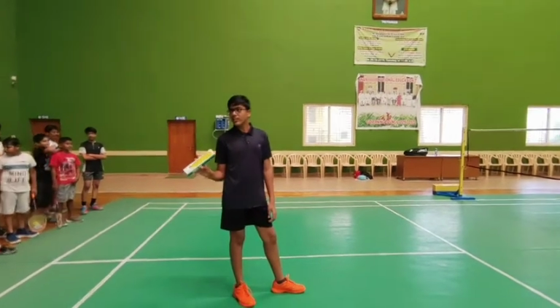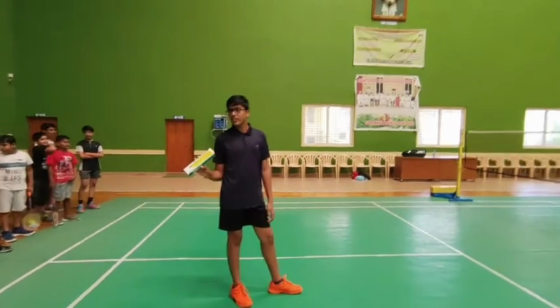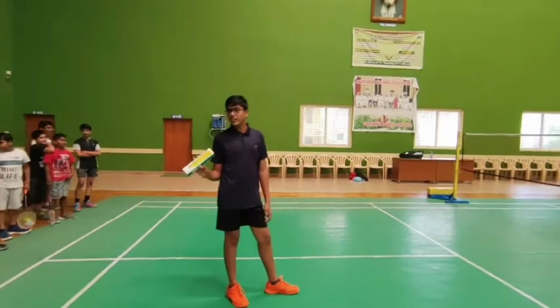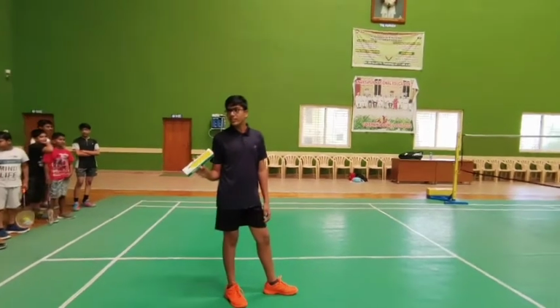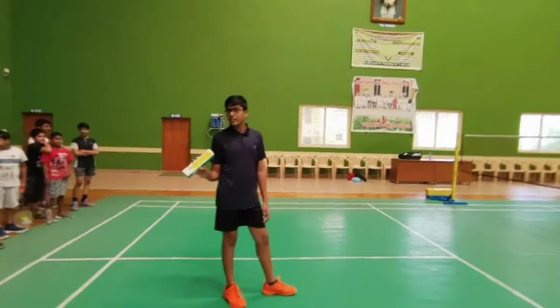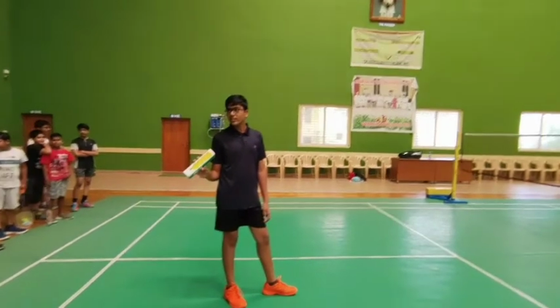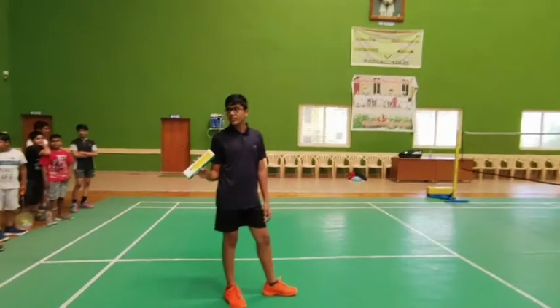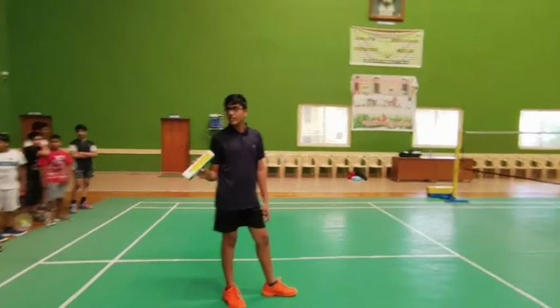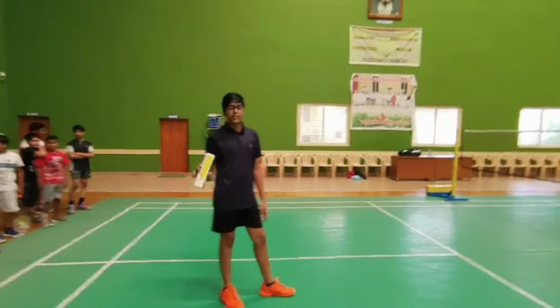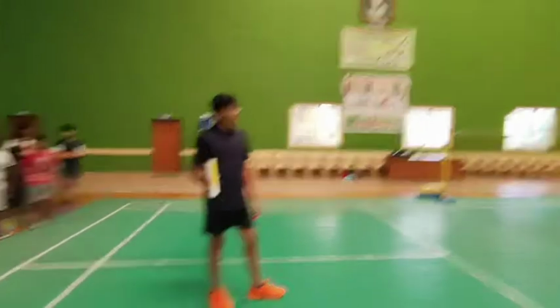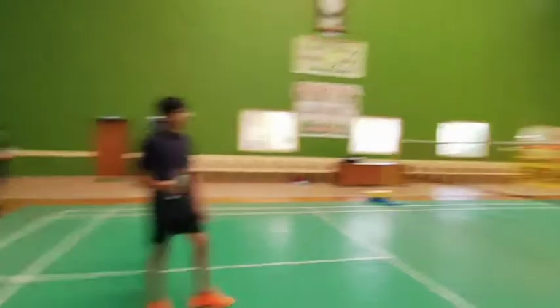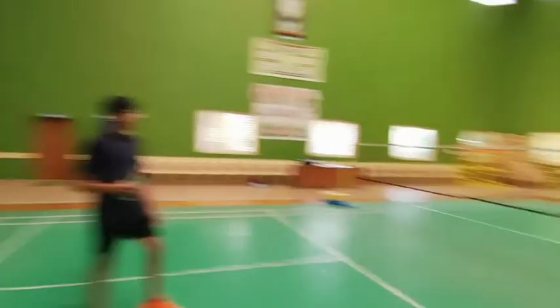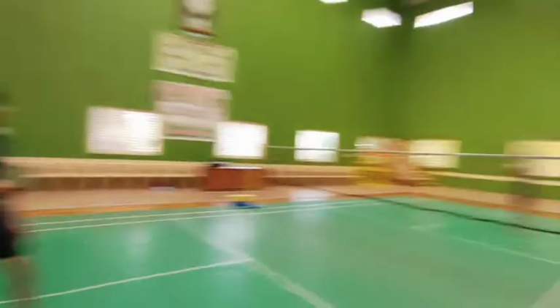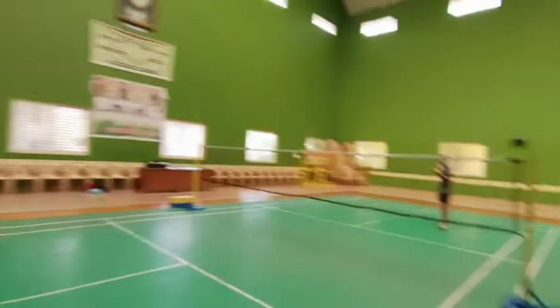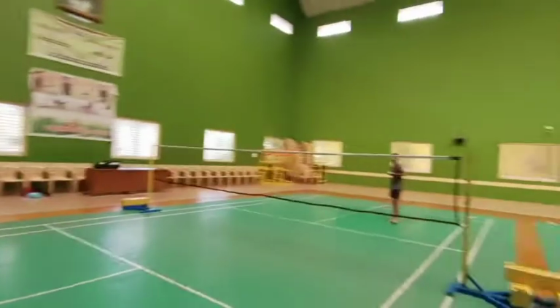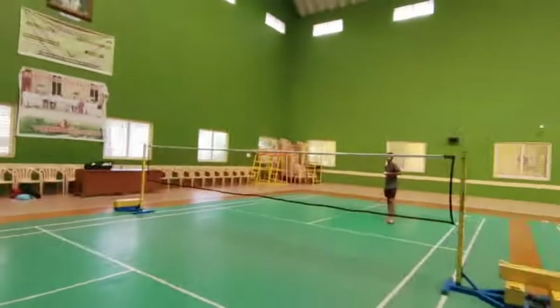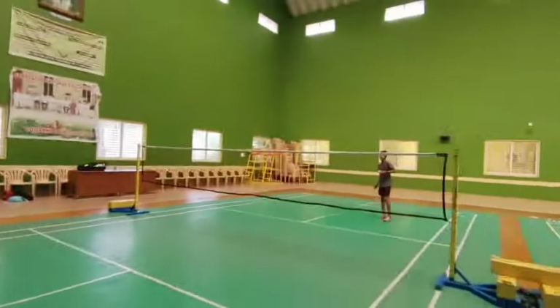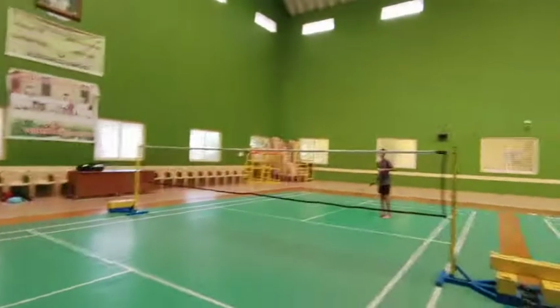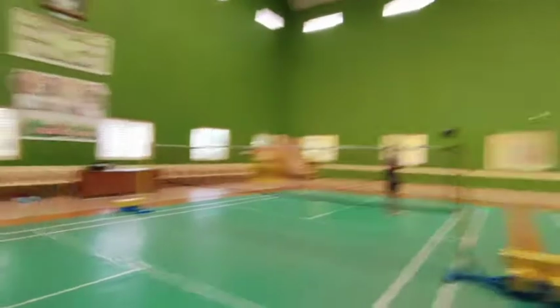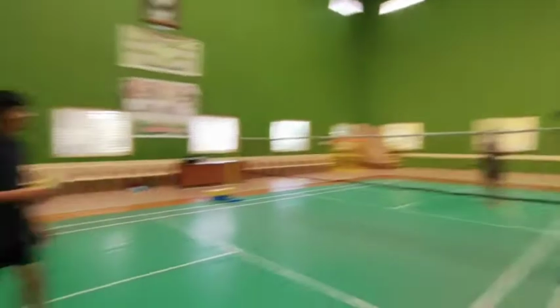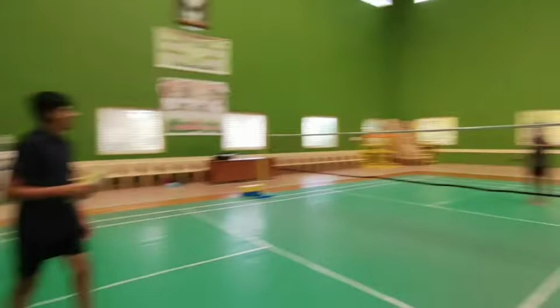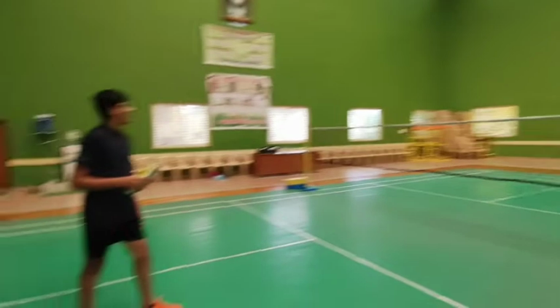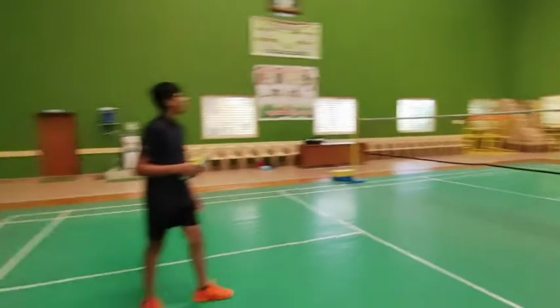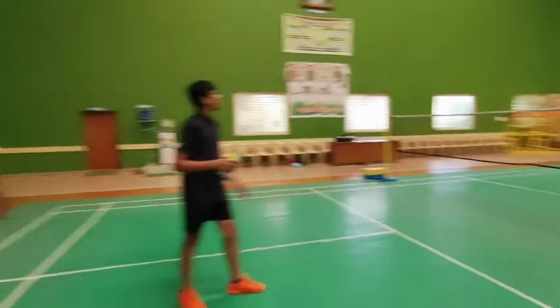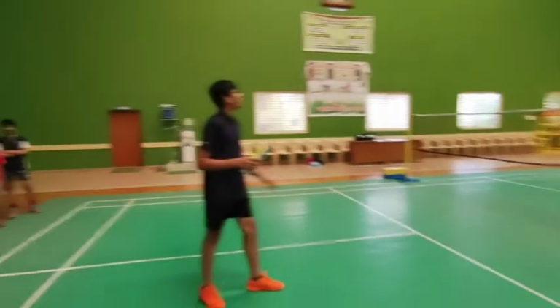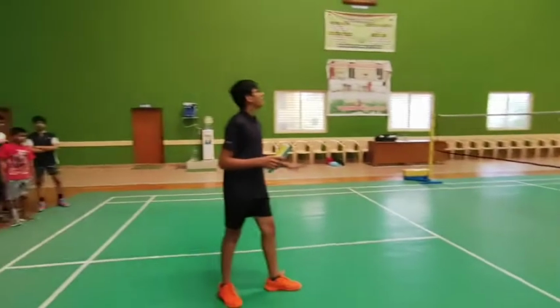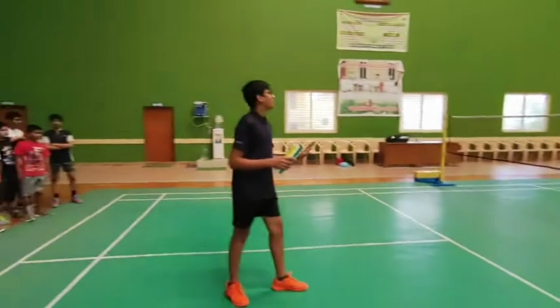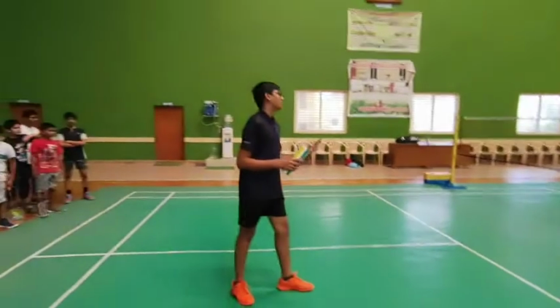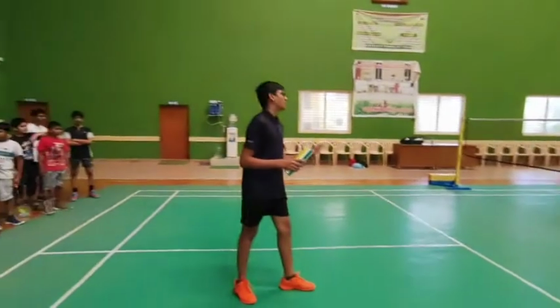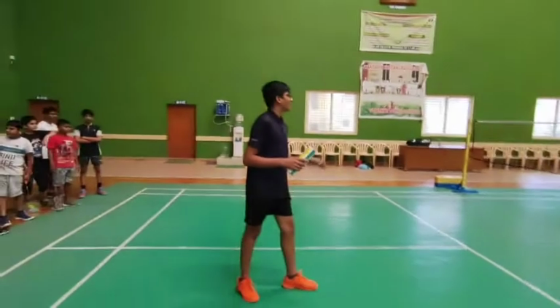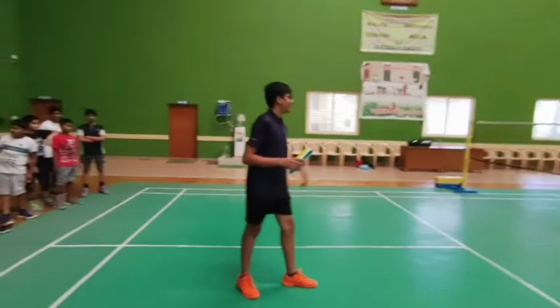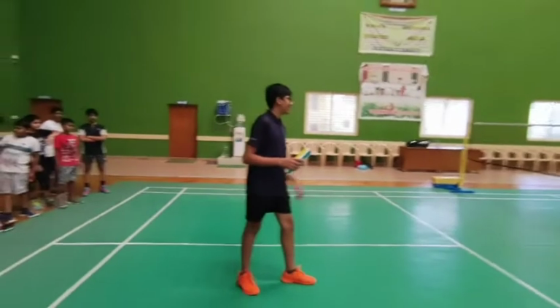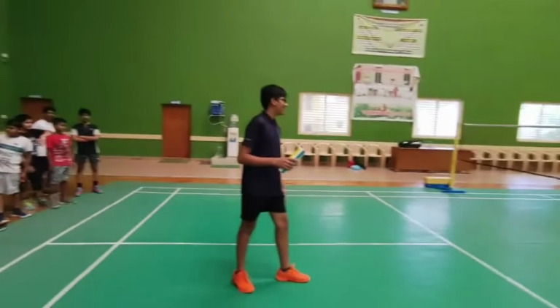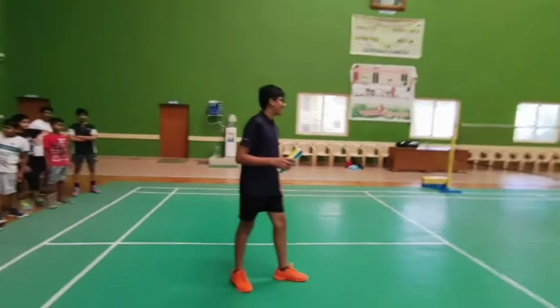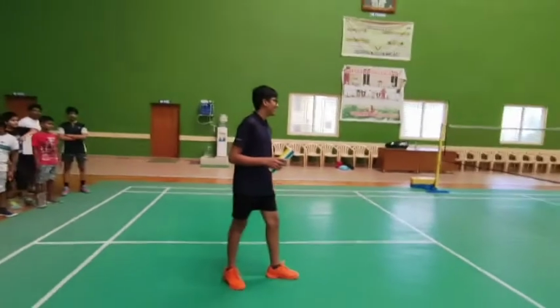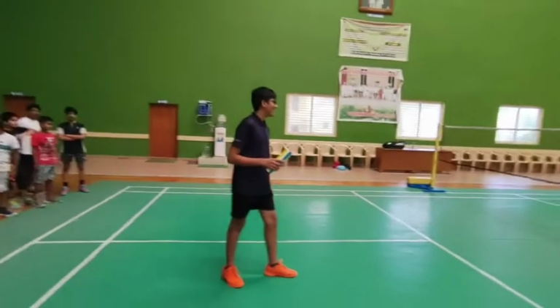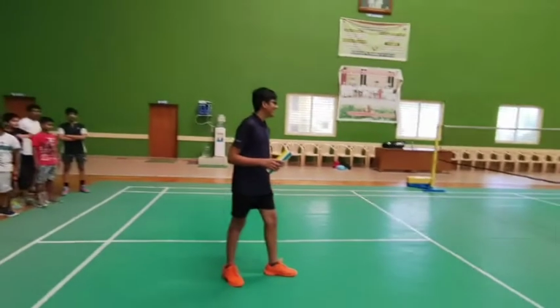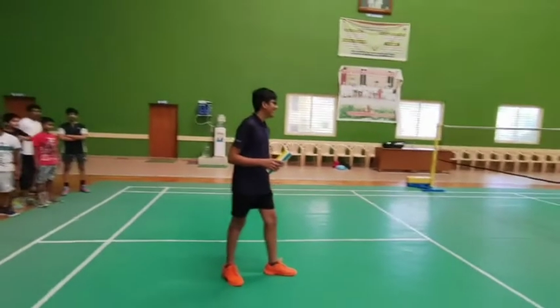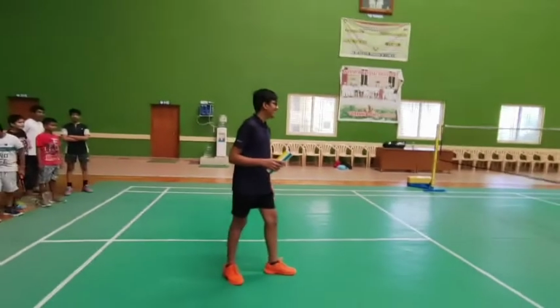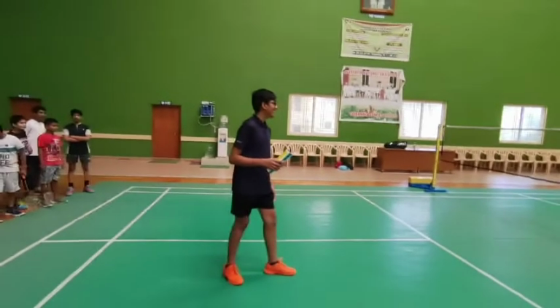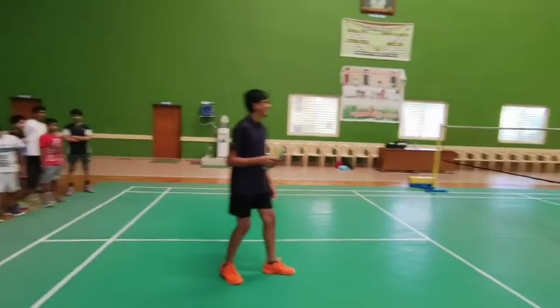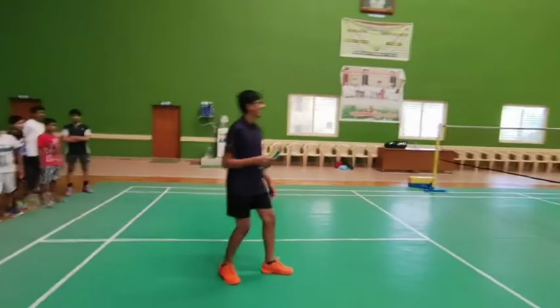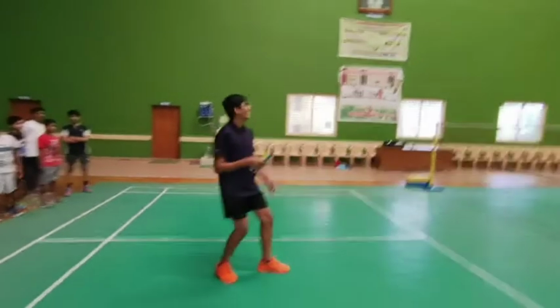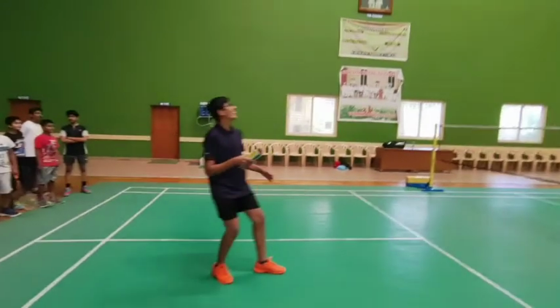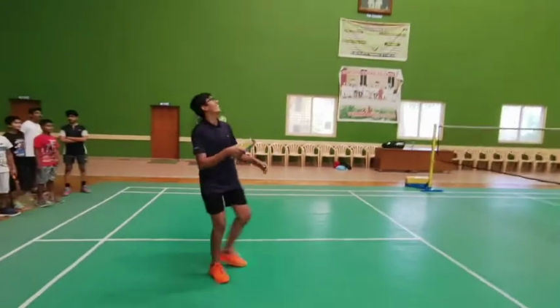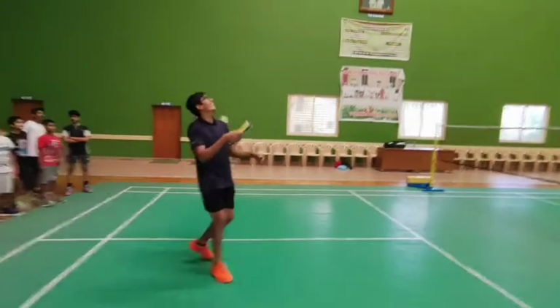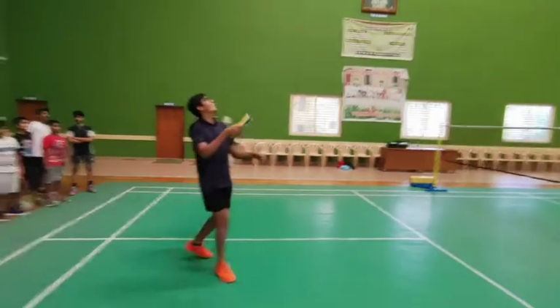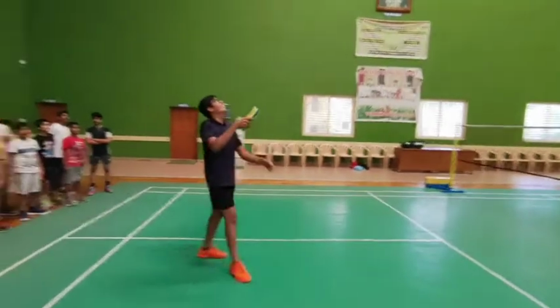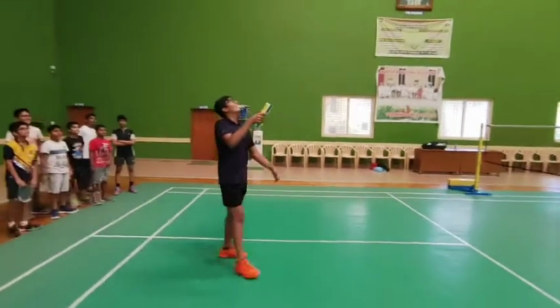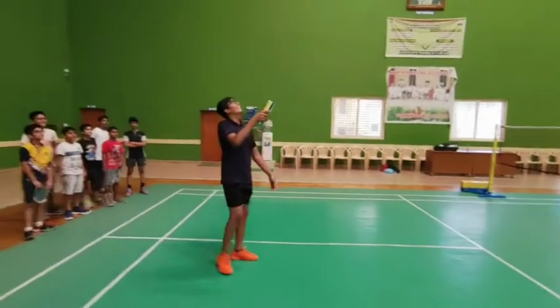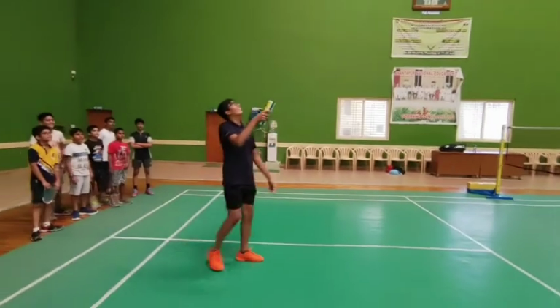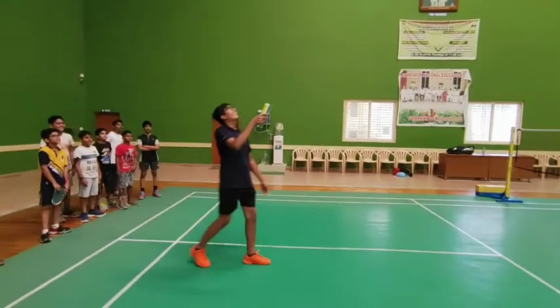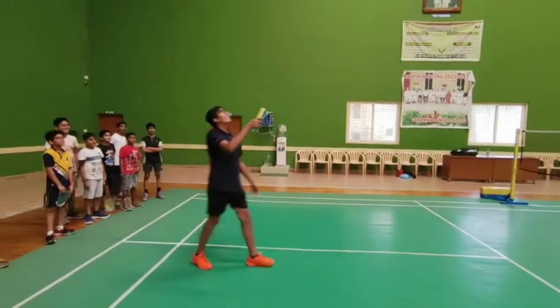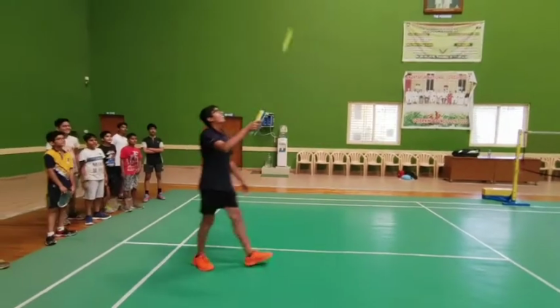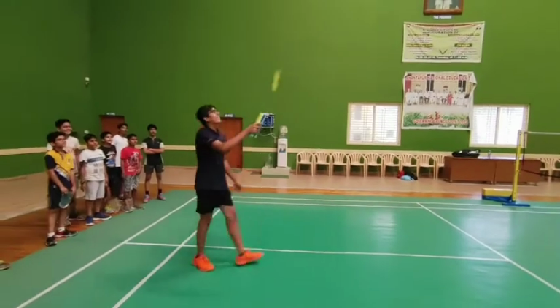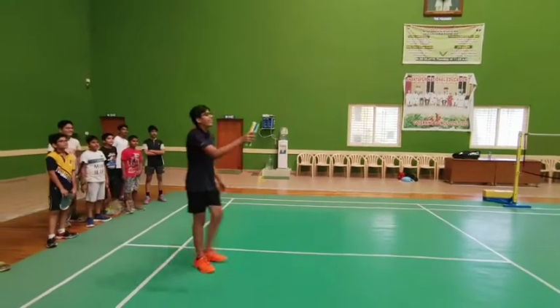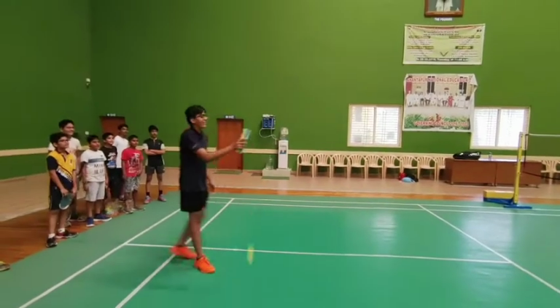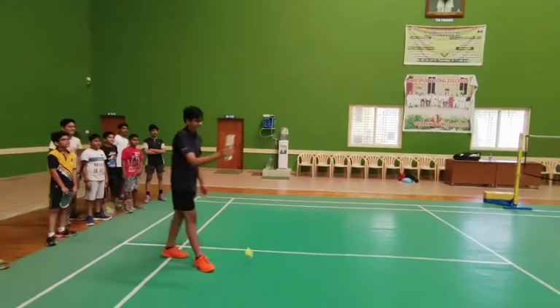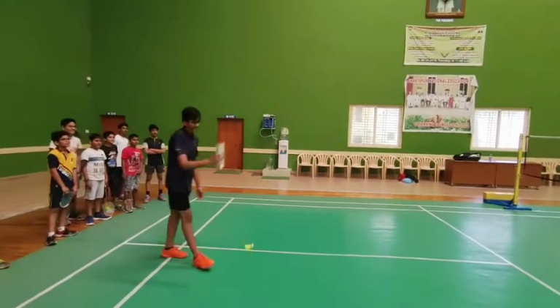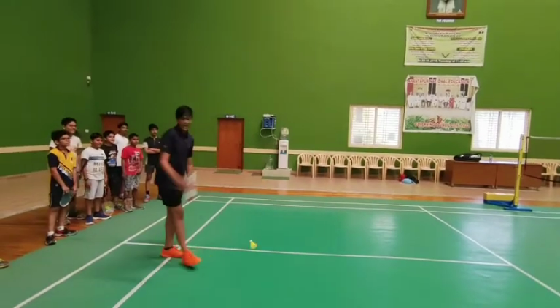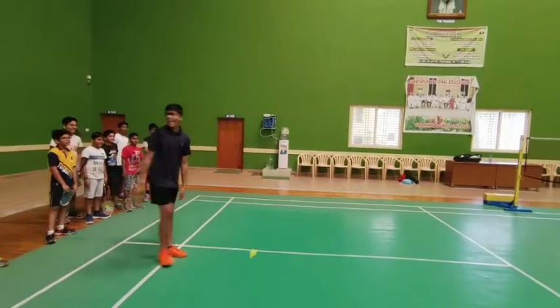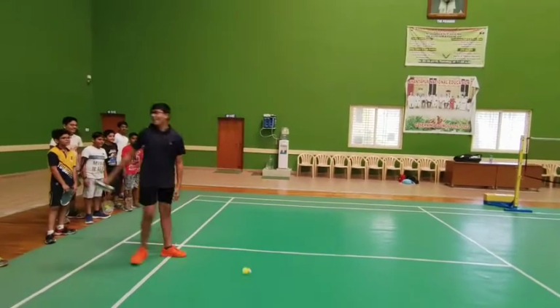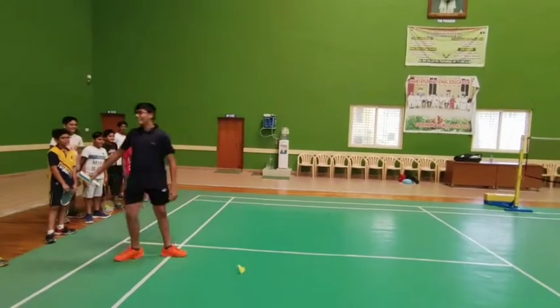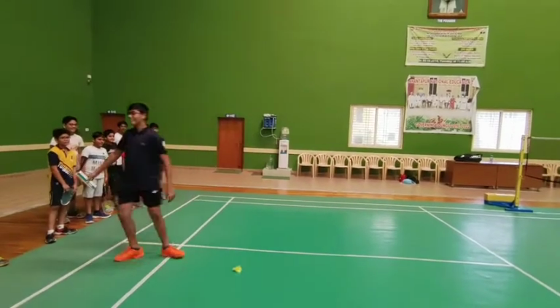Ready? Okay, start in the. Okay. Eliminate.